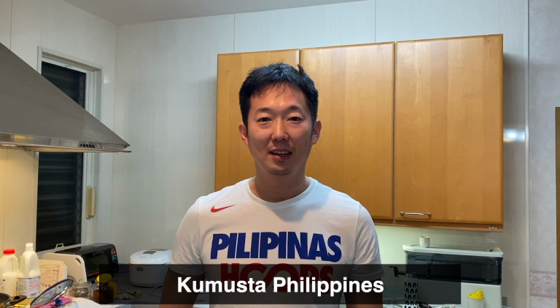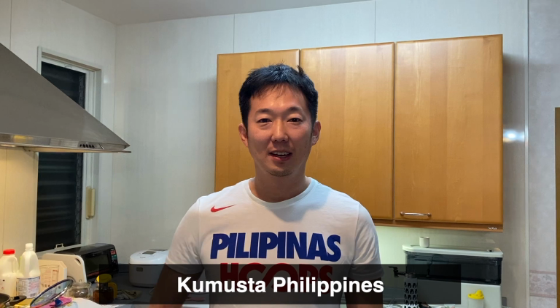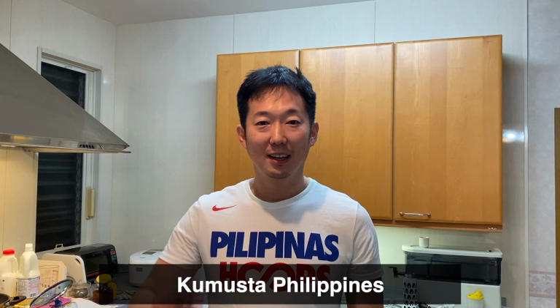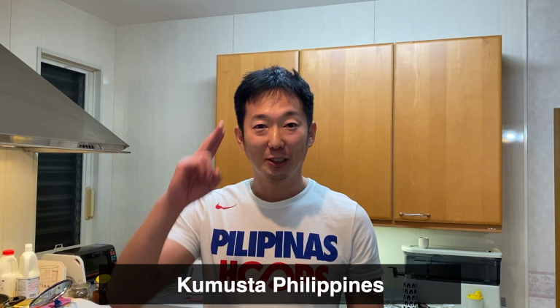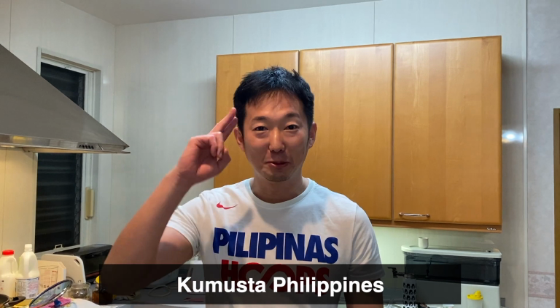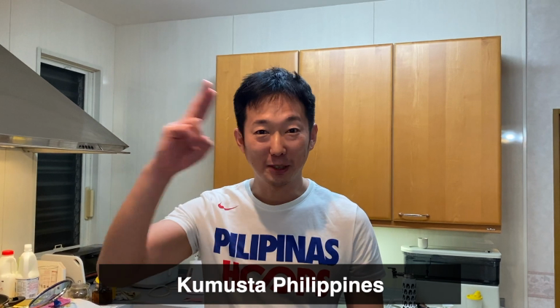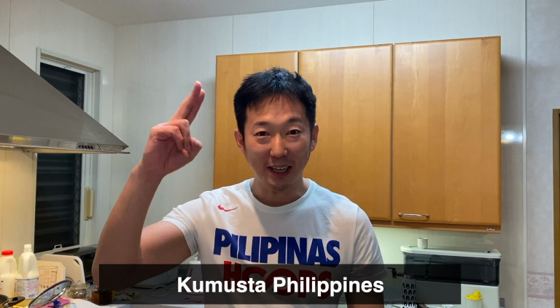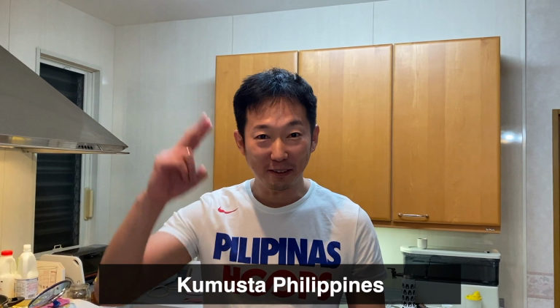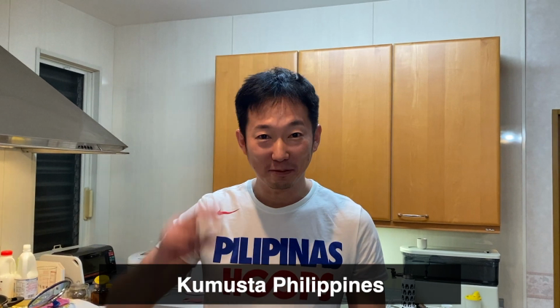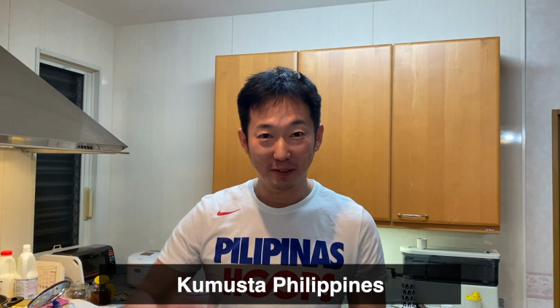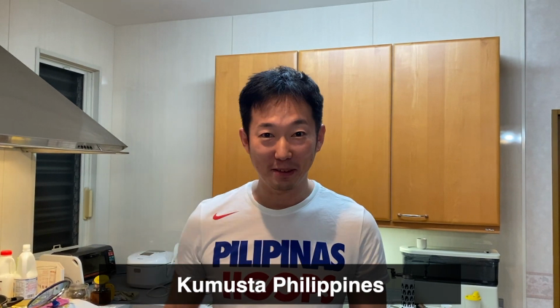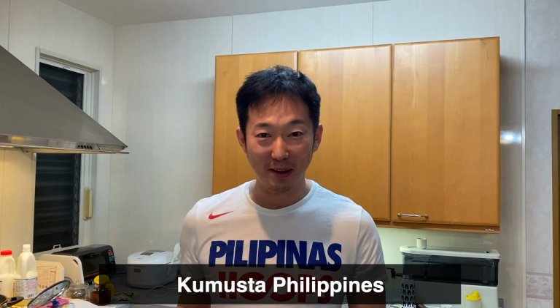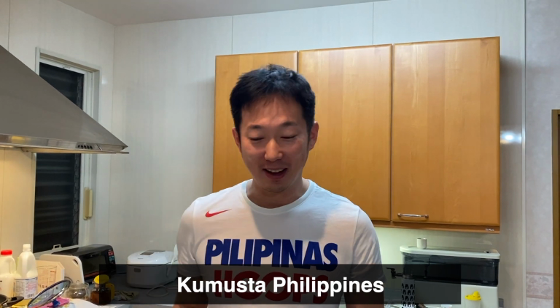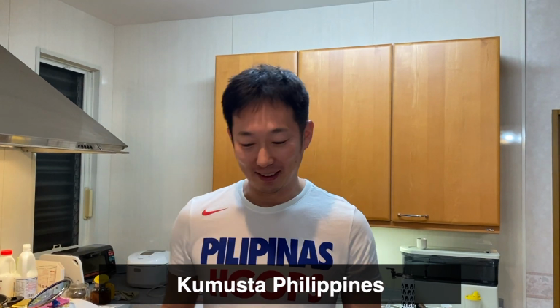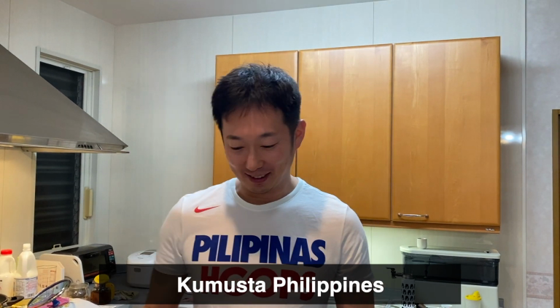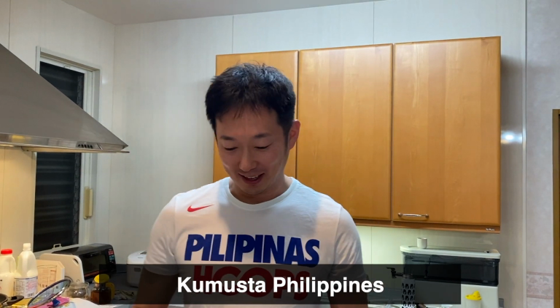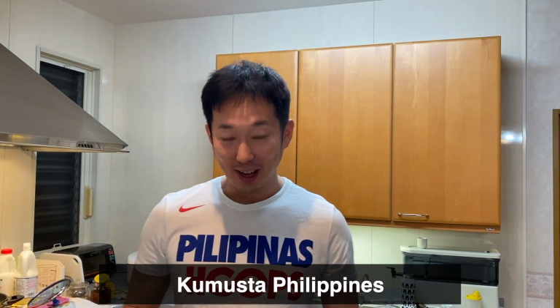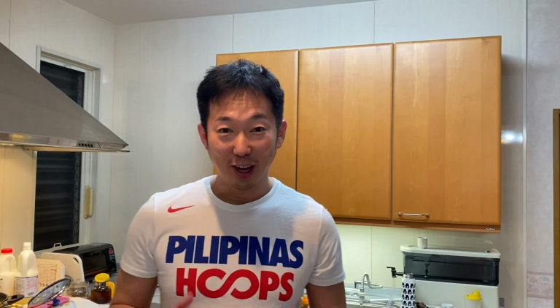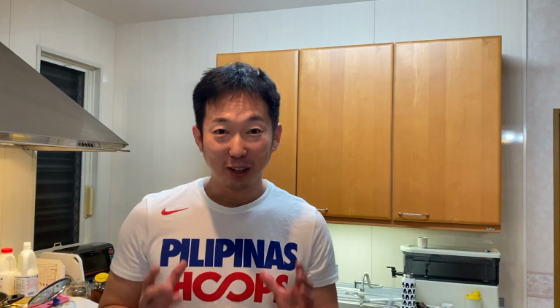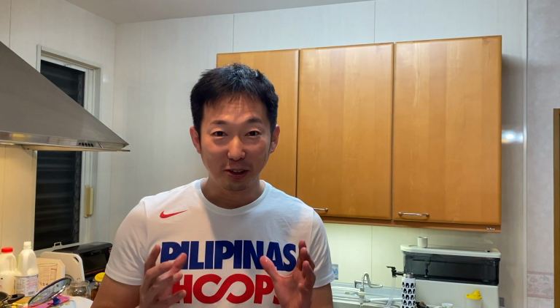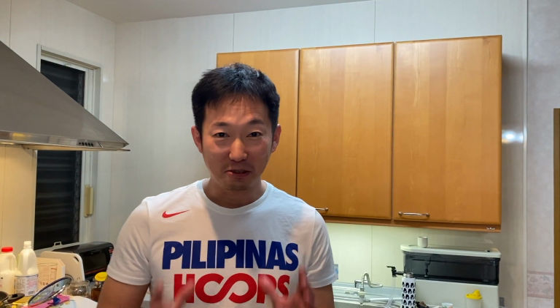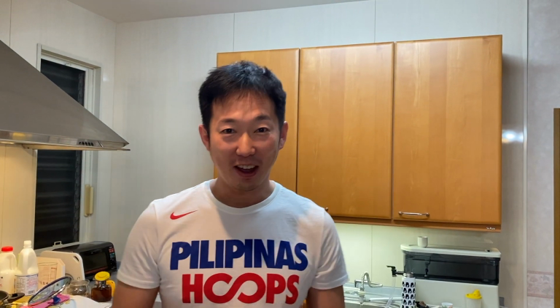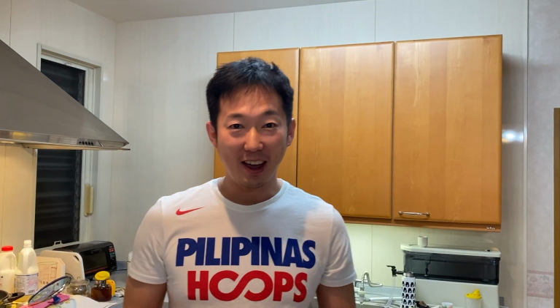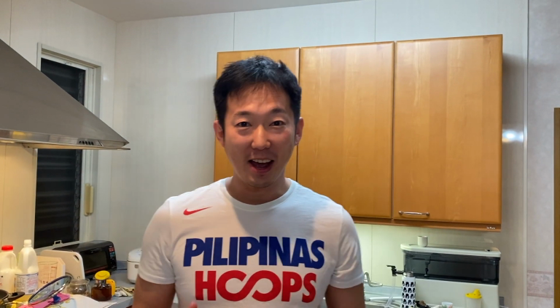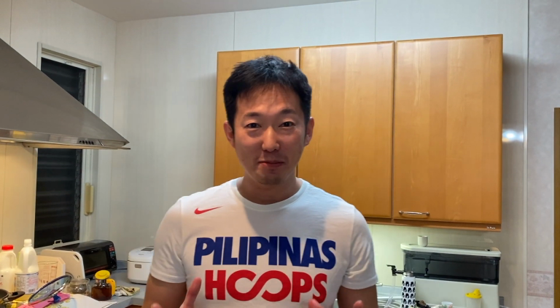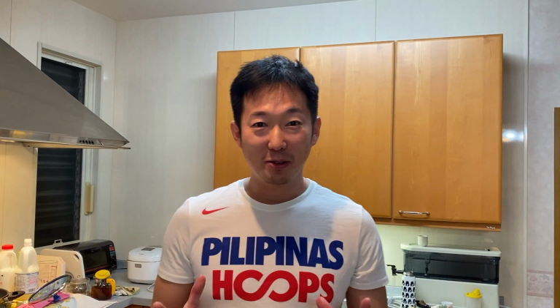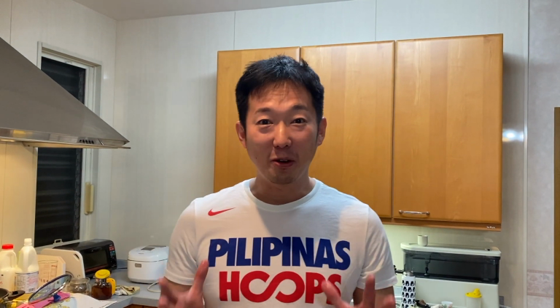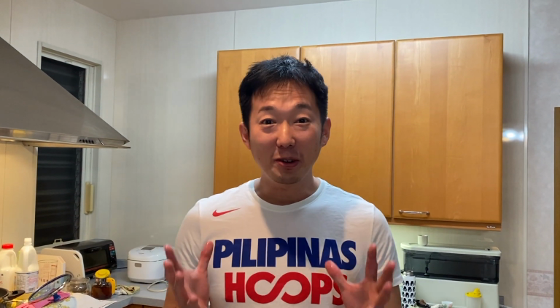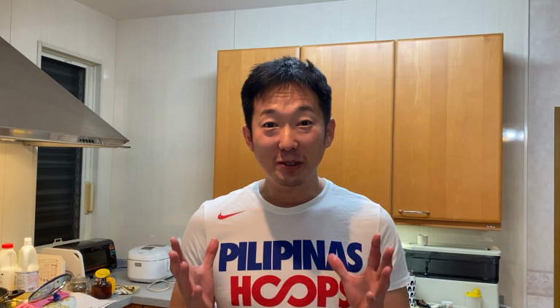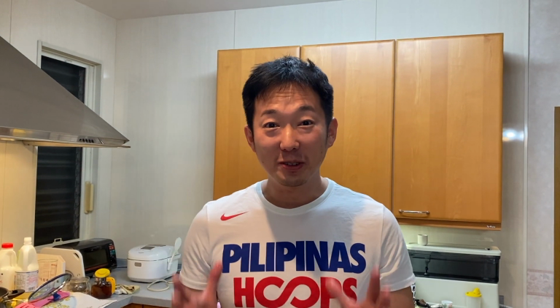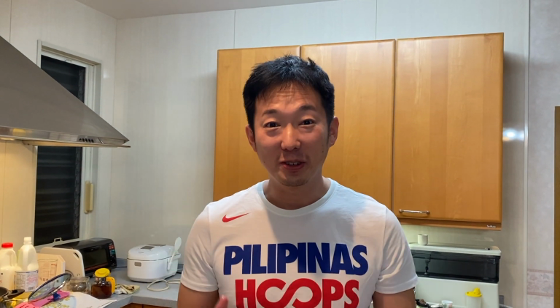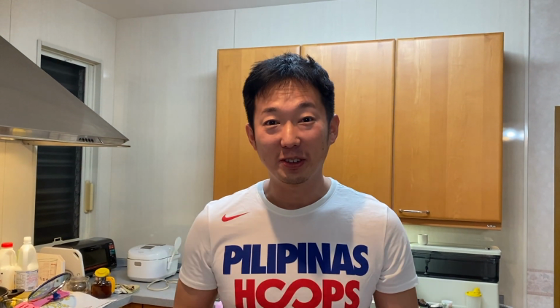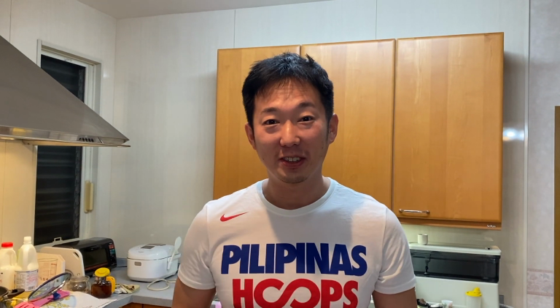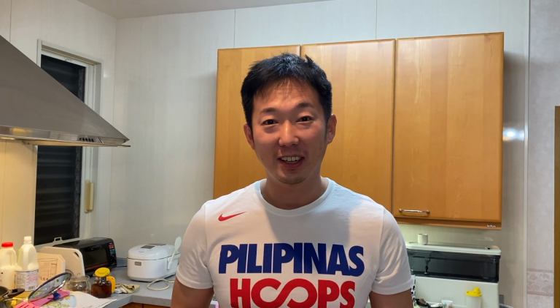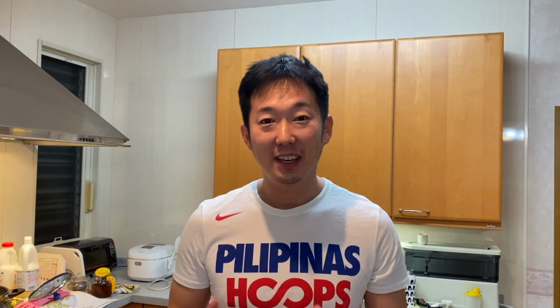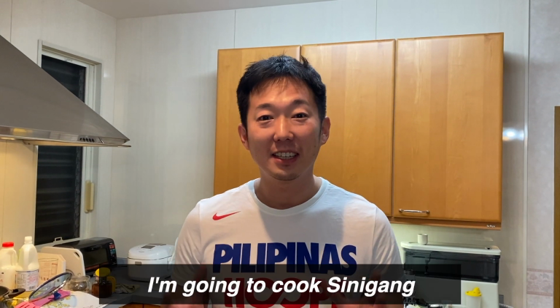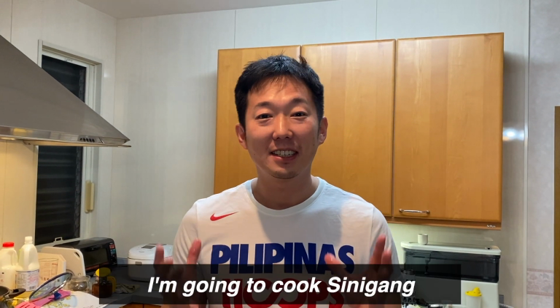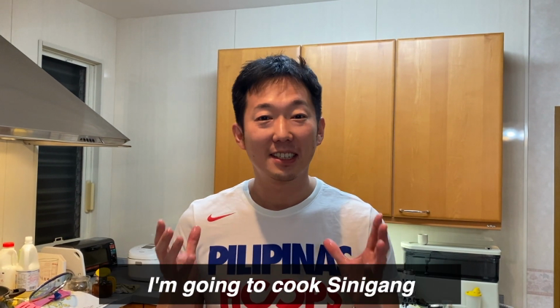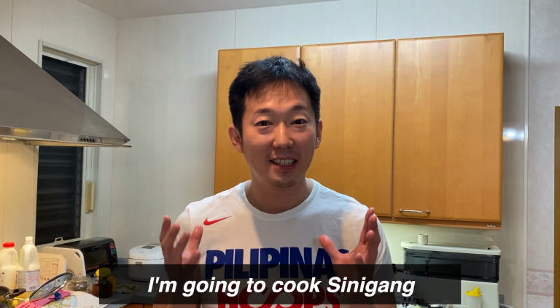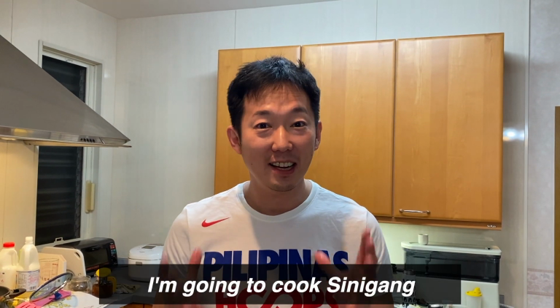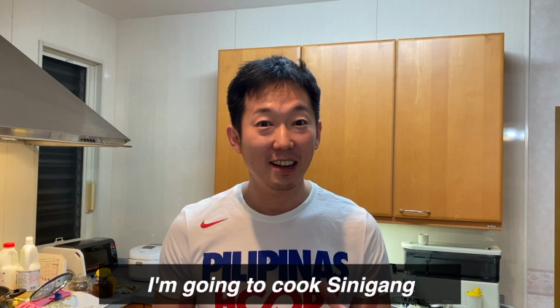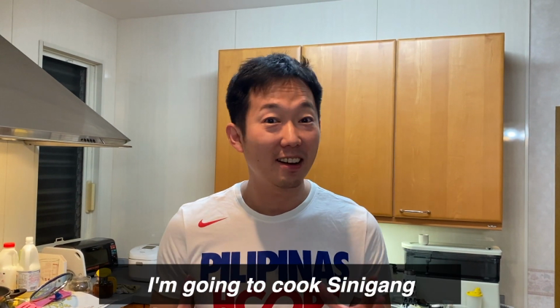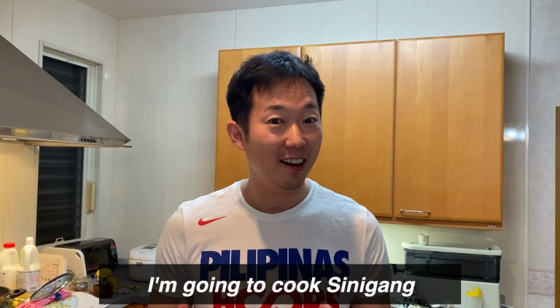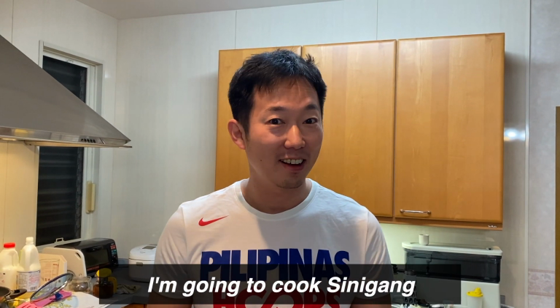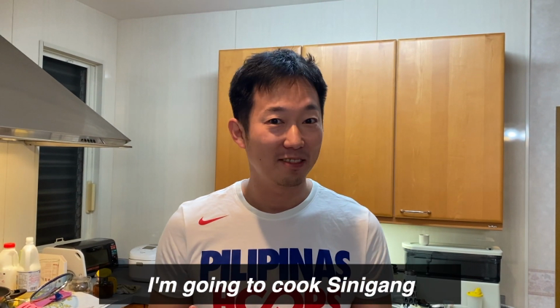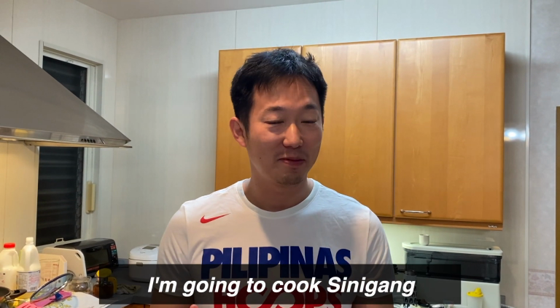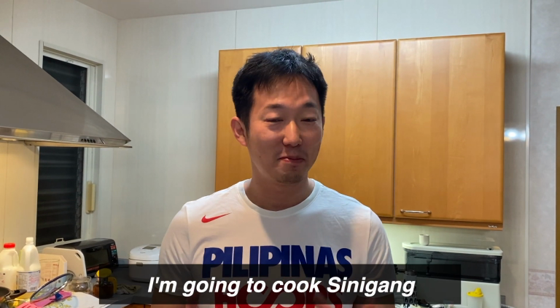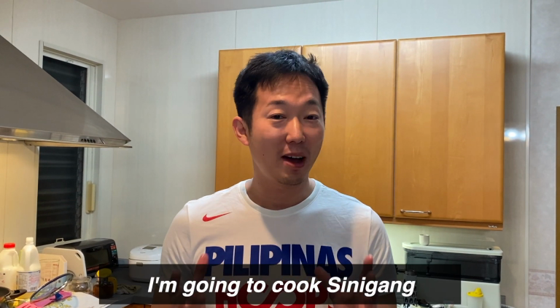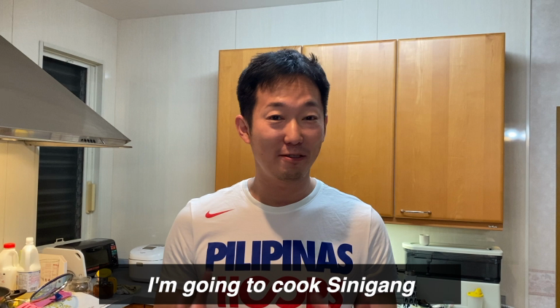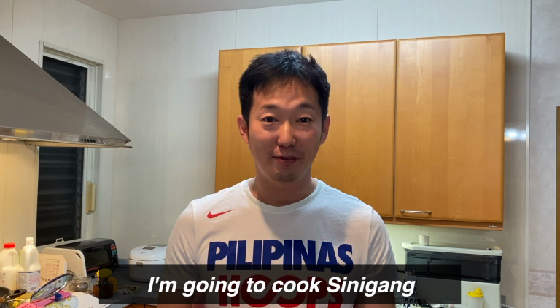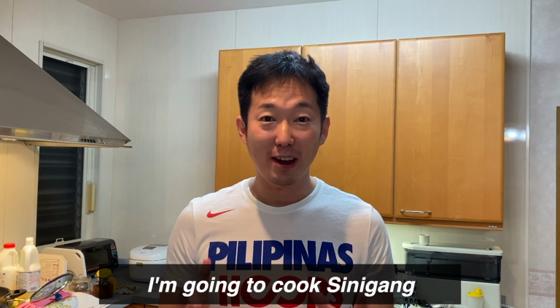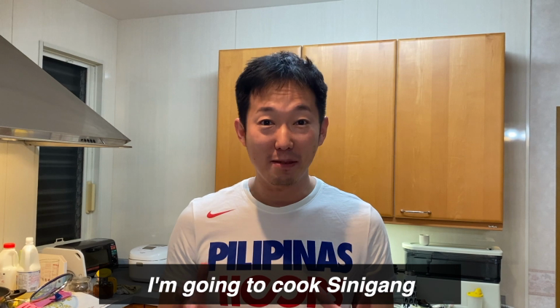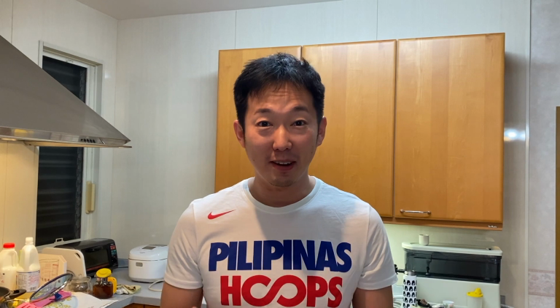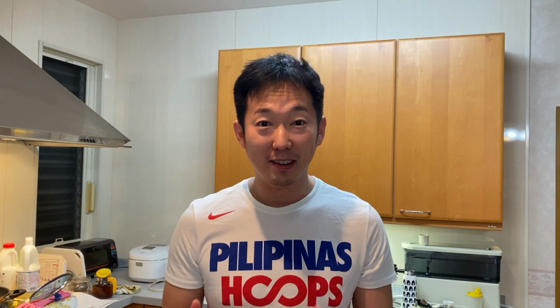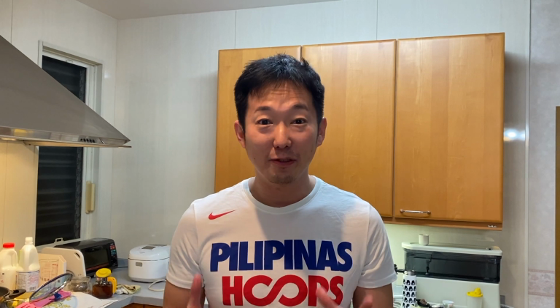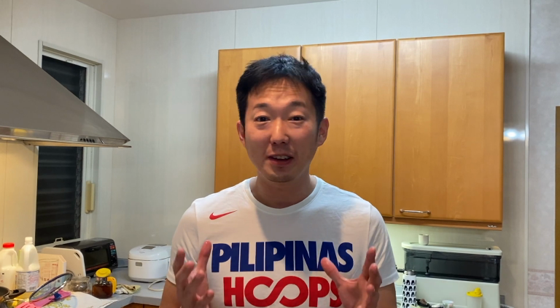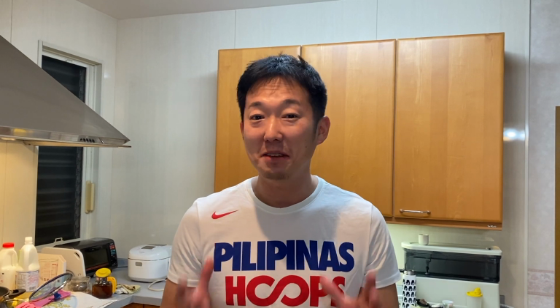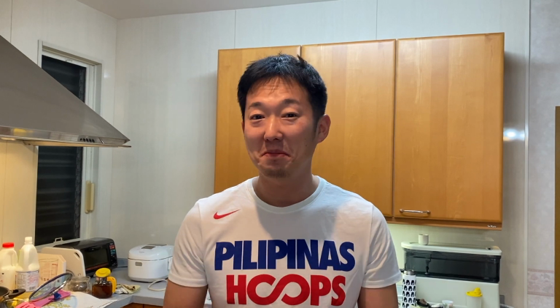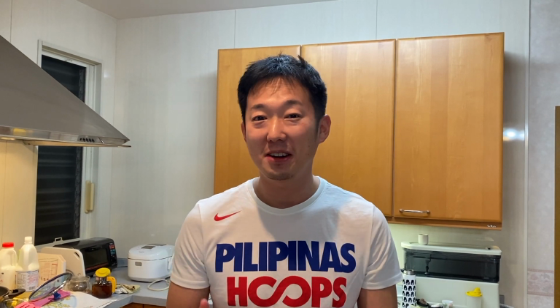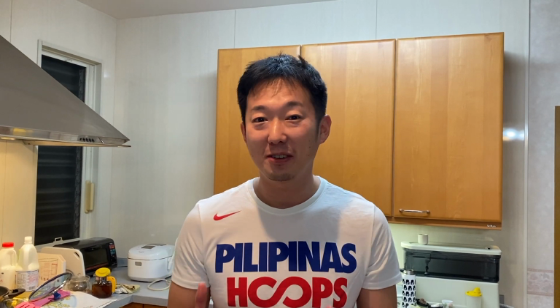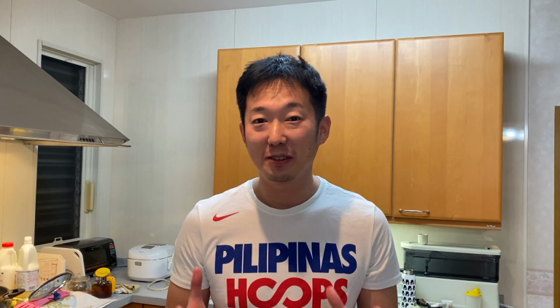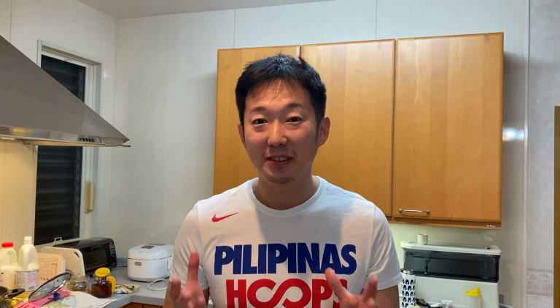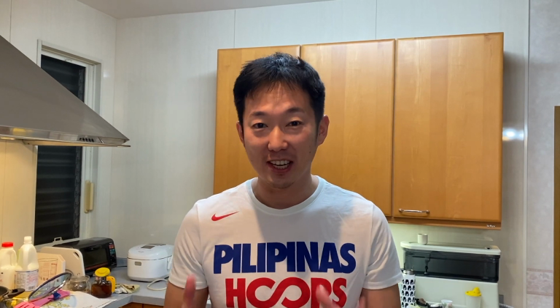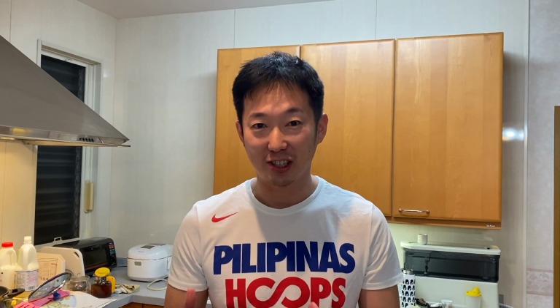Kumusta, Philippines. Today I'm going to cook a sinigang, my favorite Filipino dish.